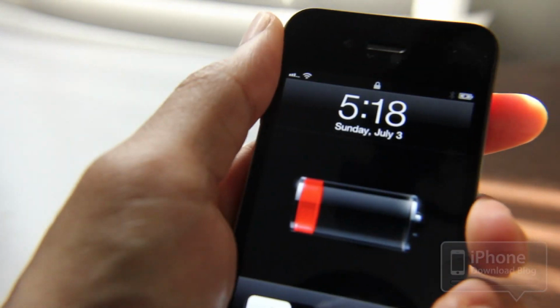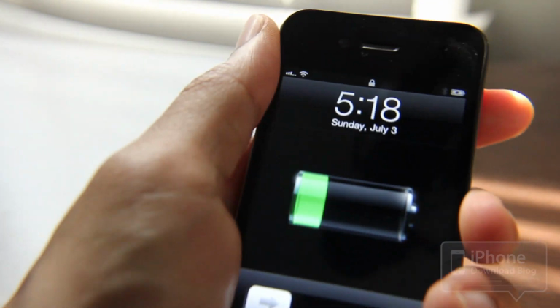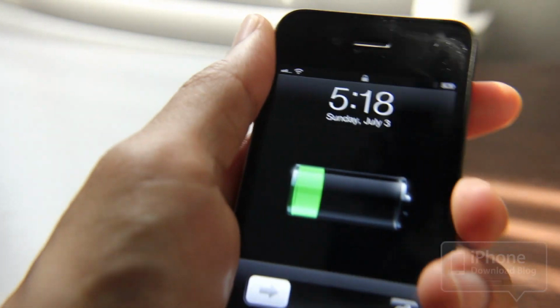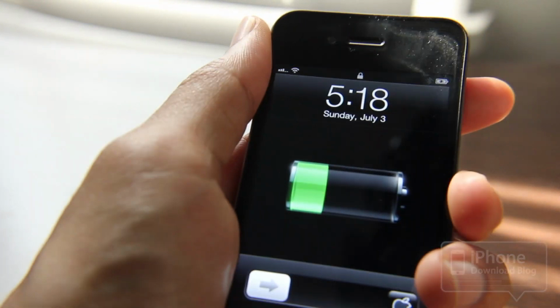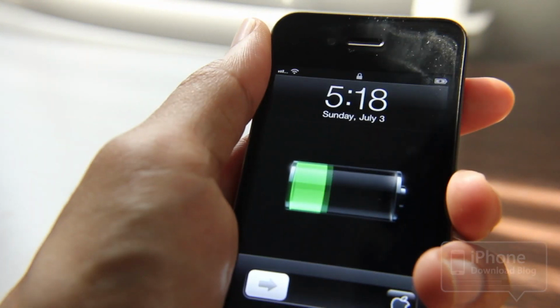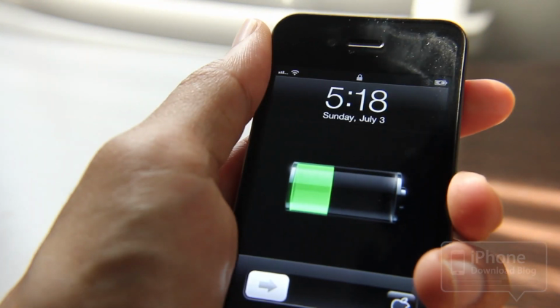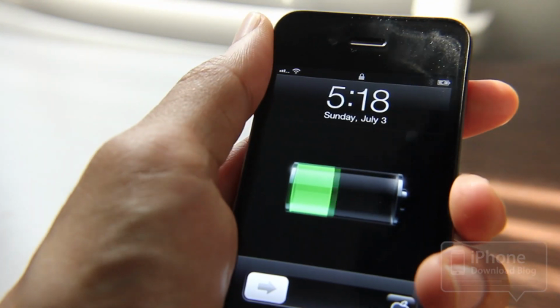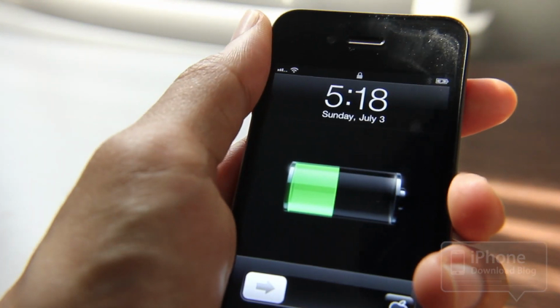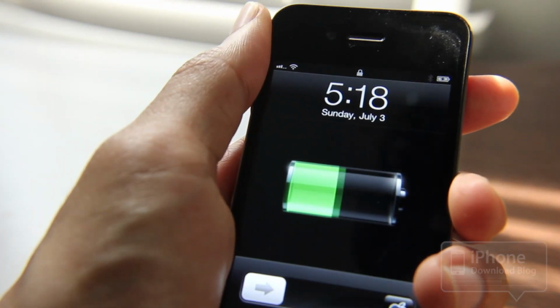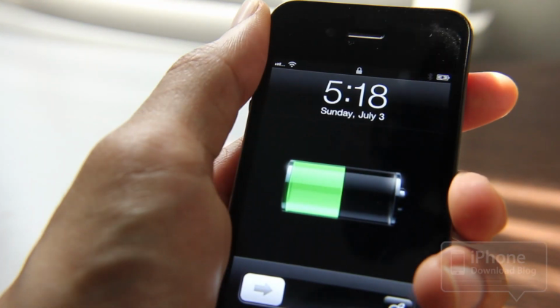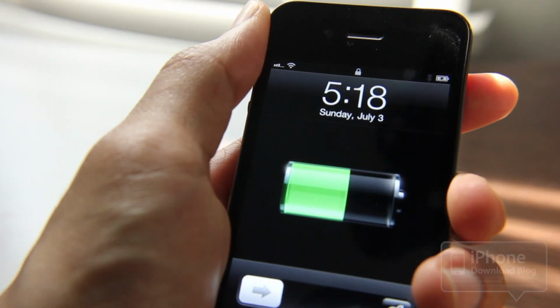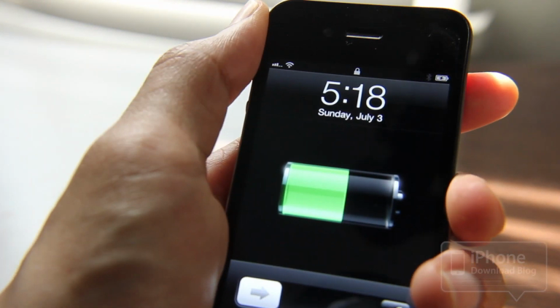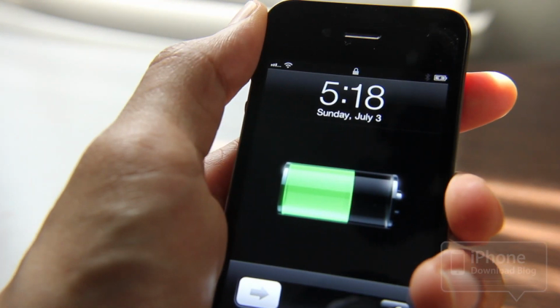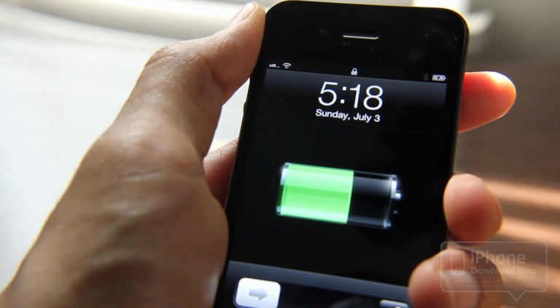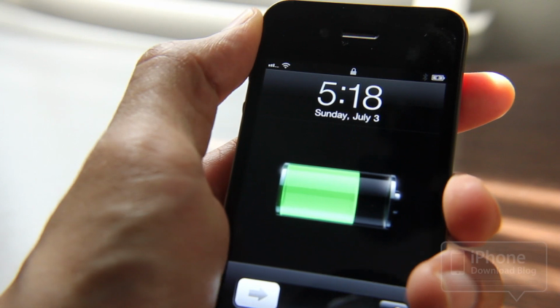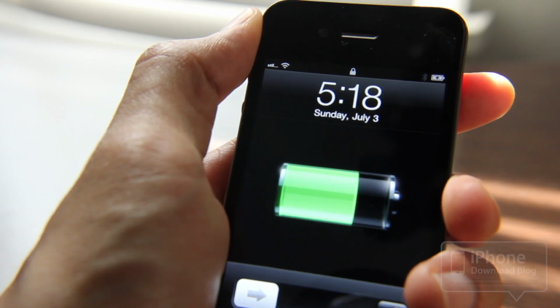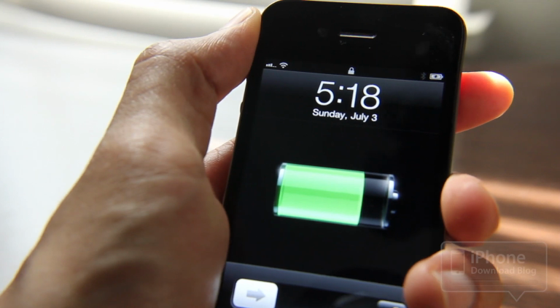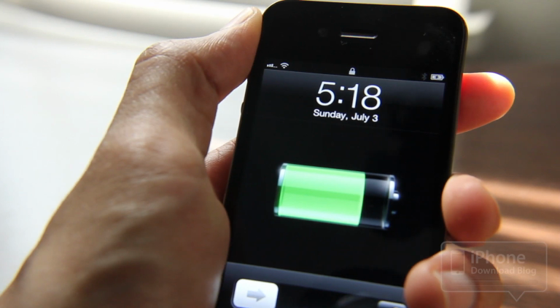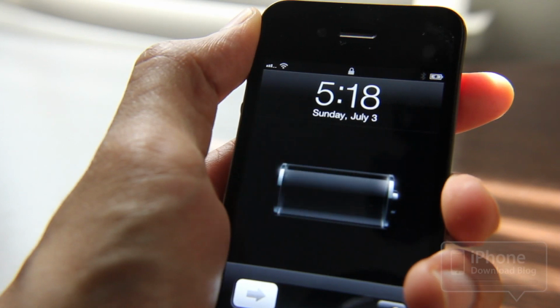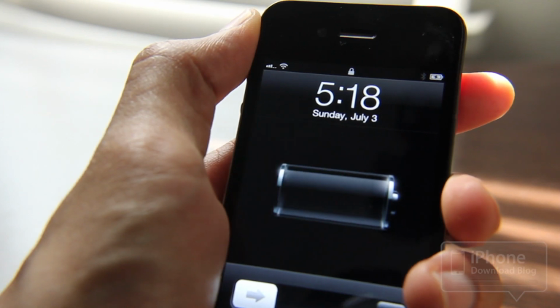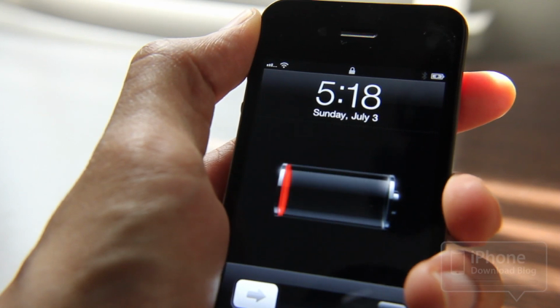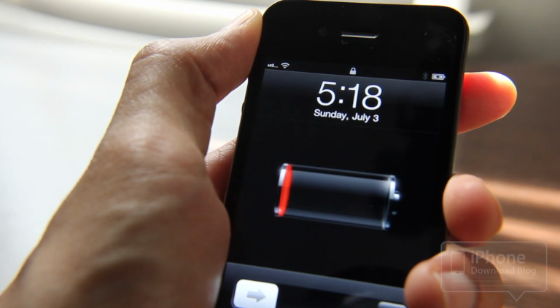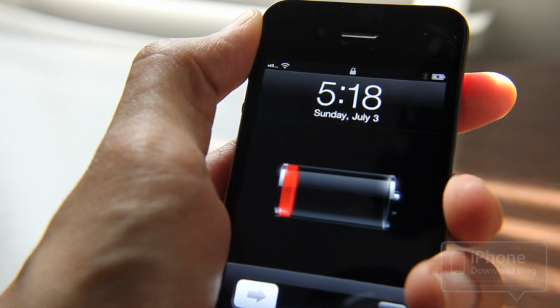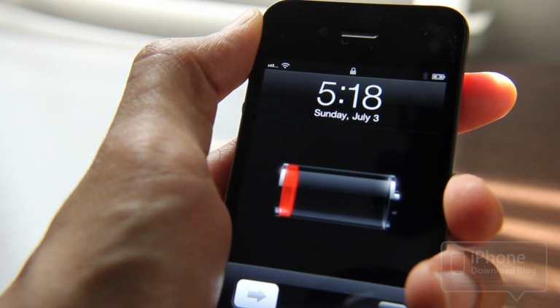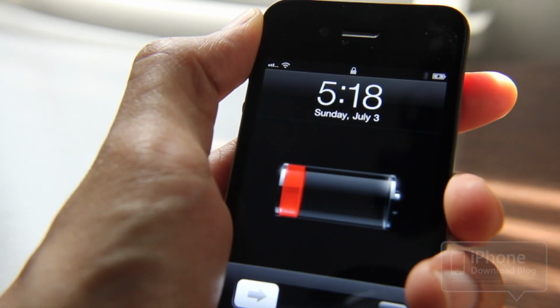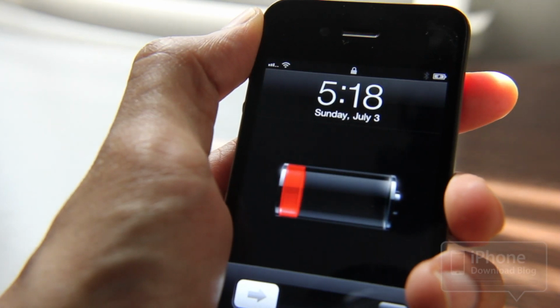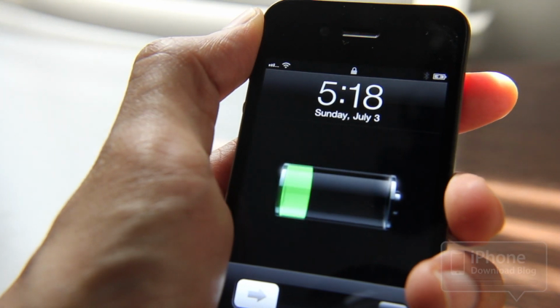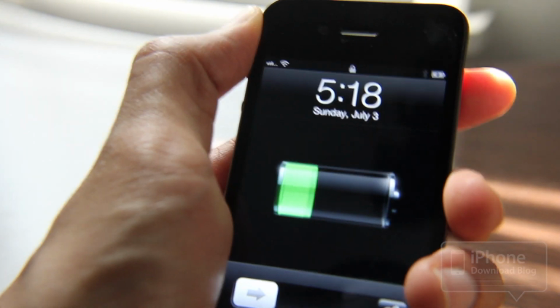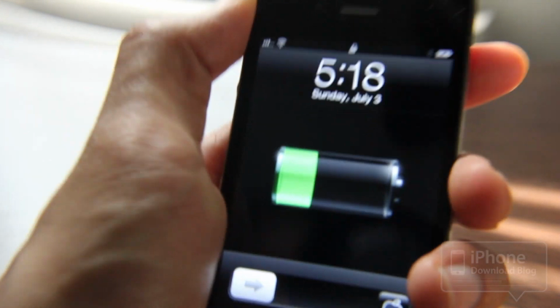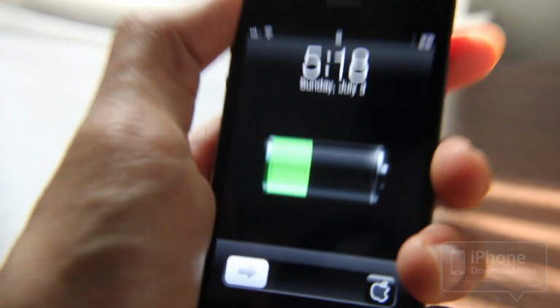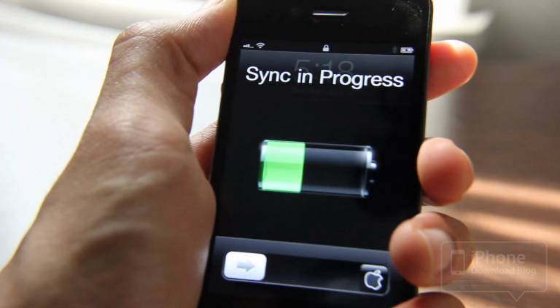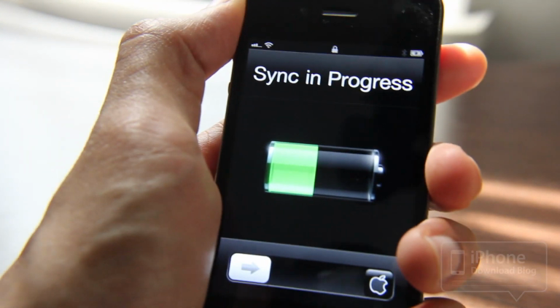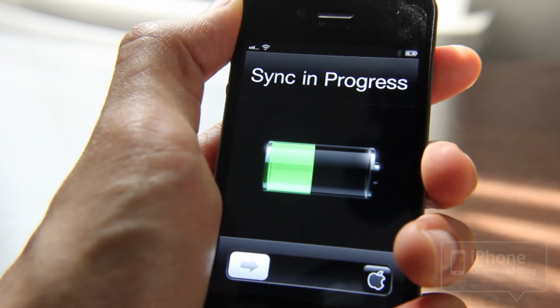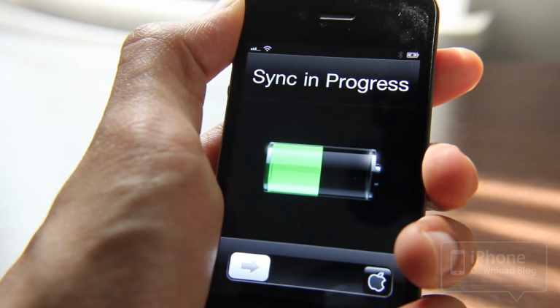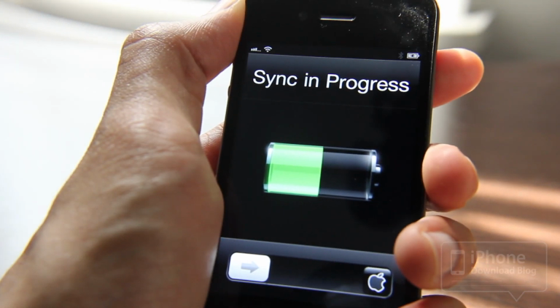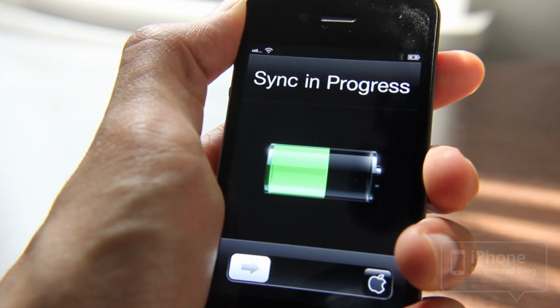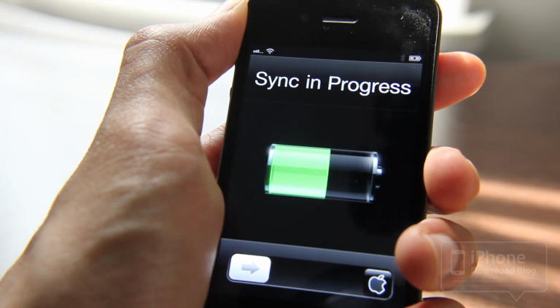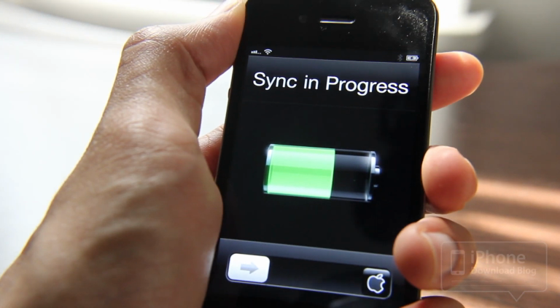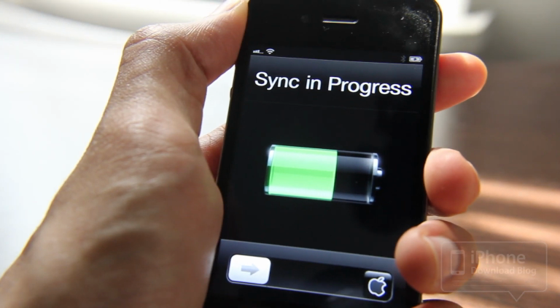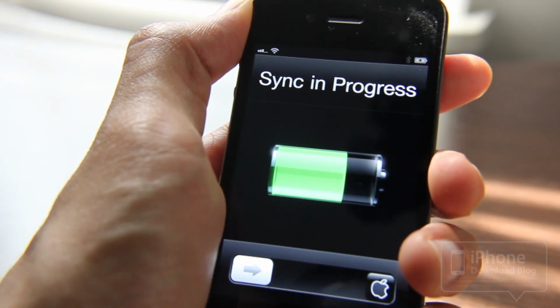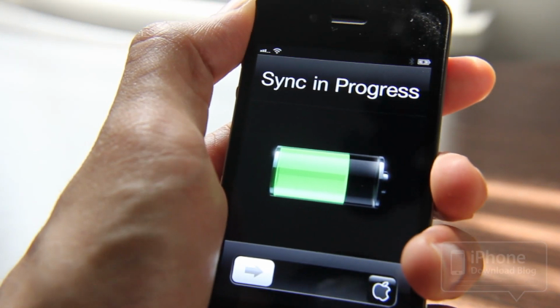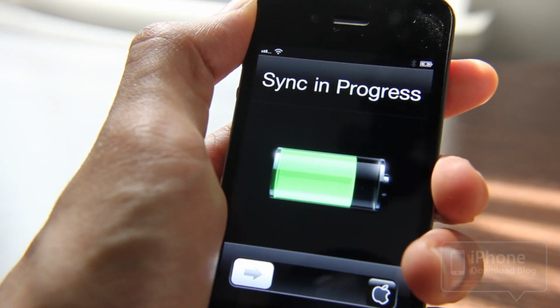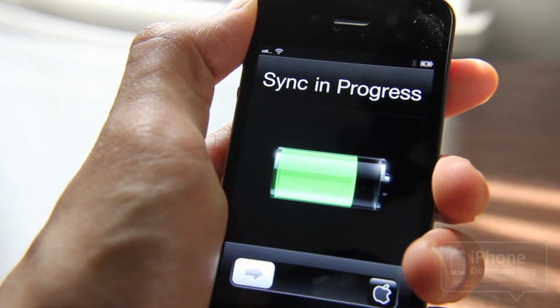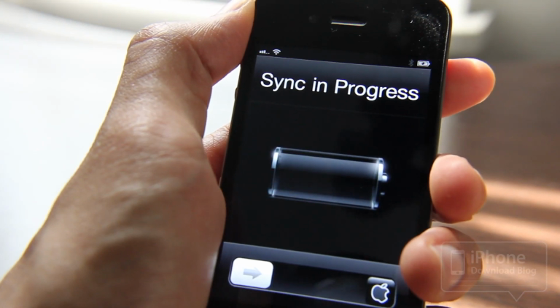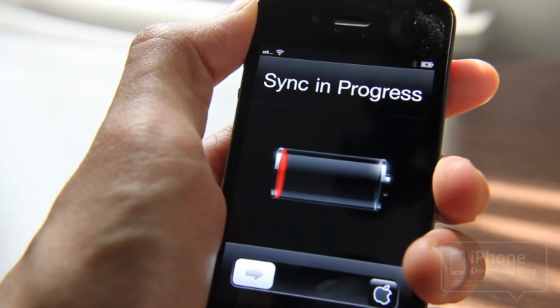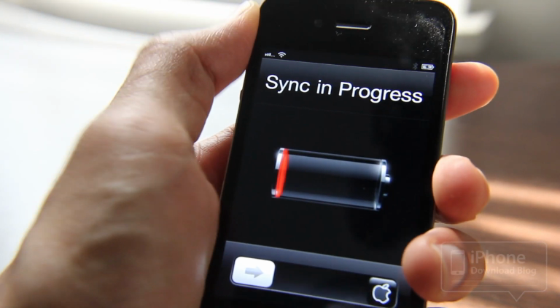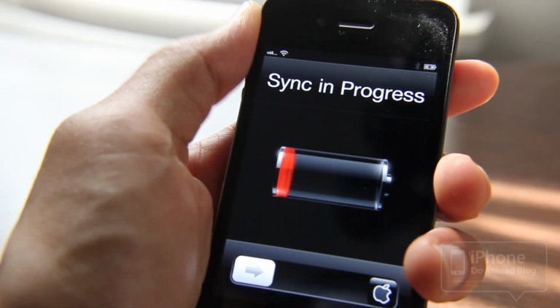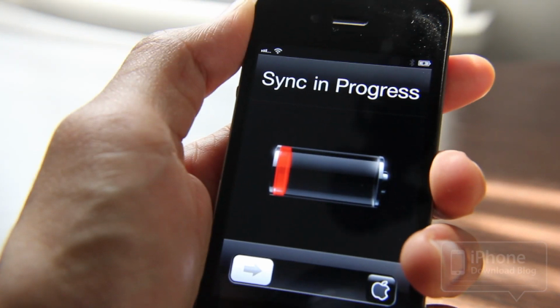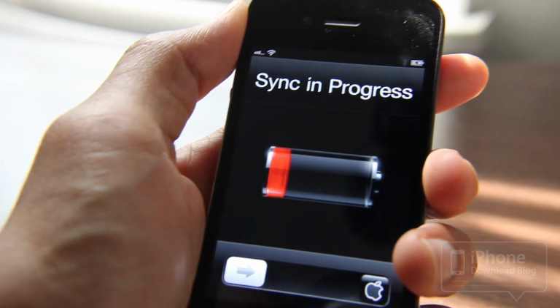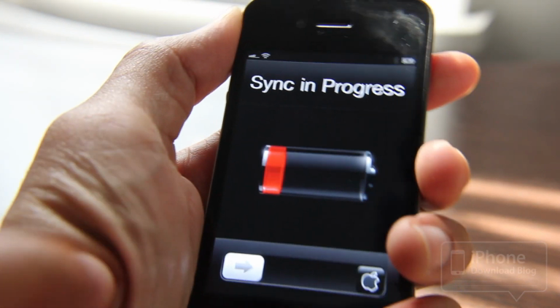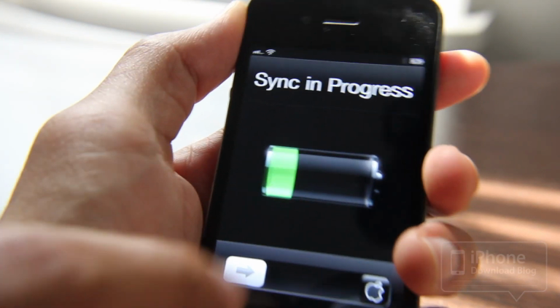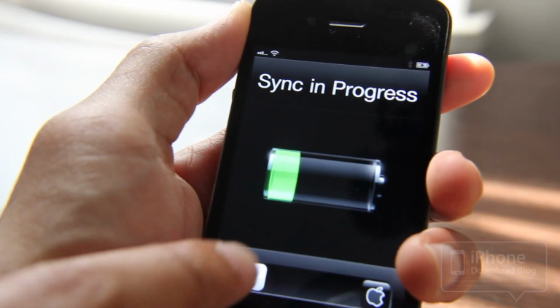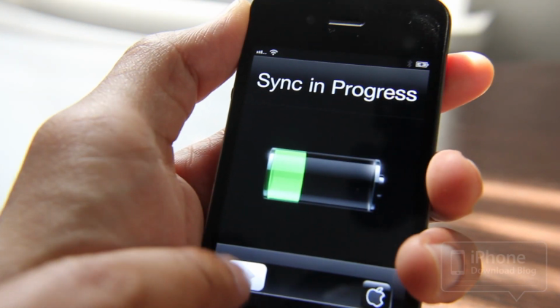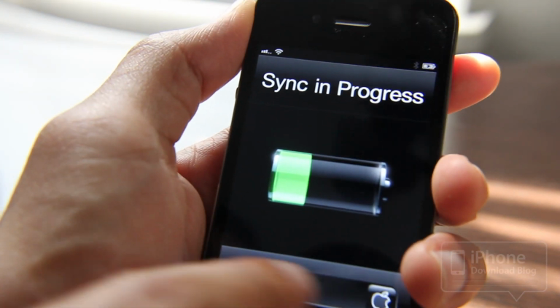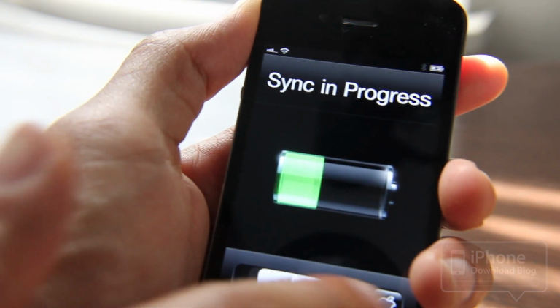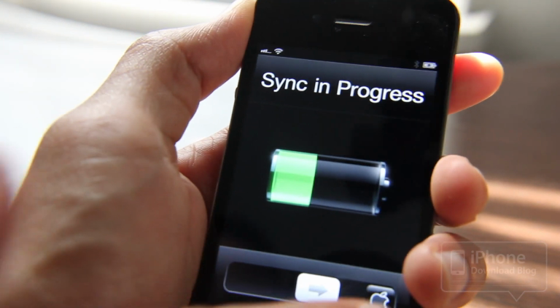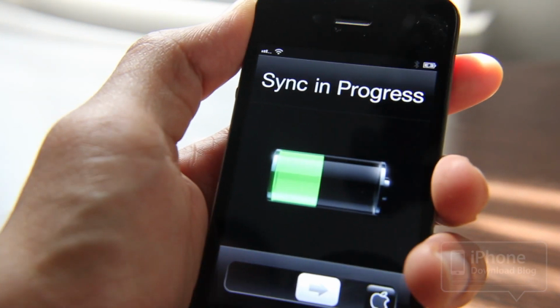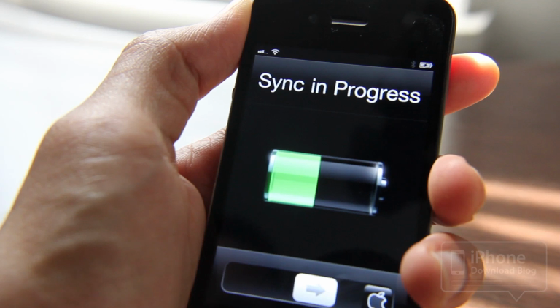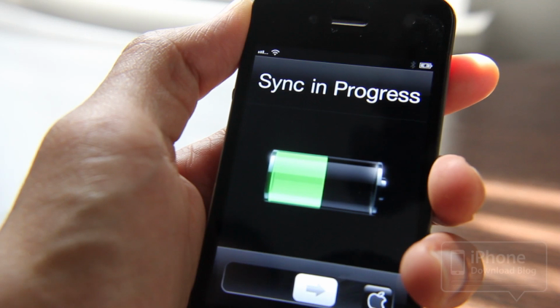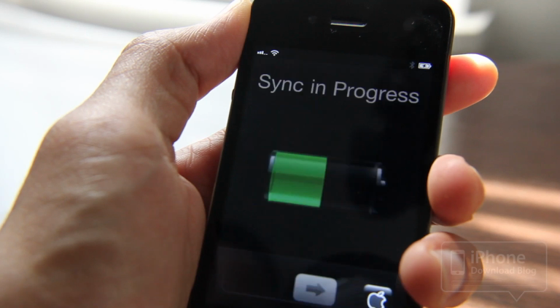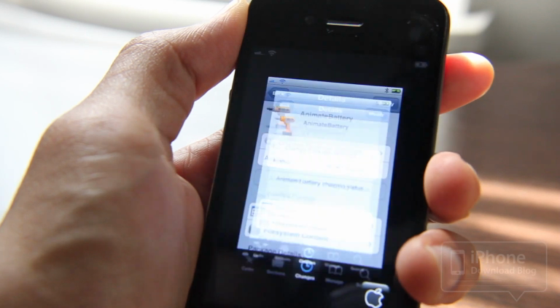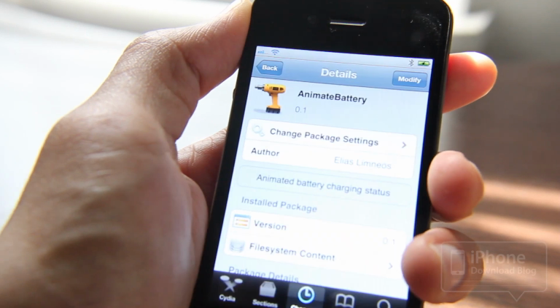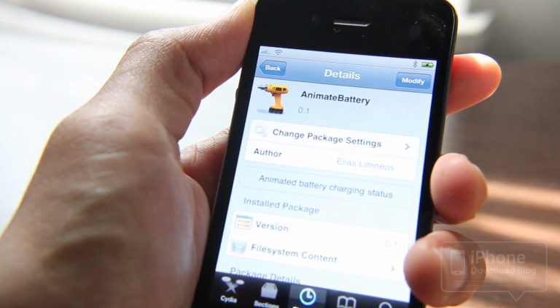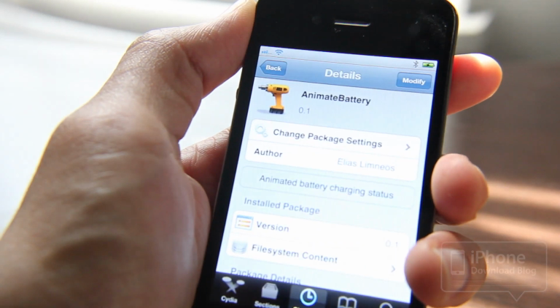Look at that. There you go. So that's Animated Battery. Of course, it's going to try to sync now — I'll just cancel that.